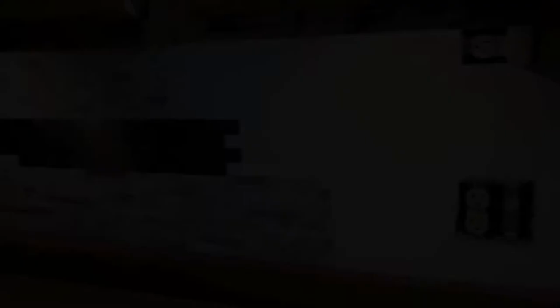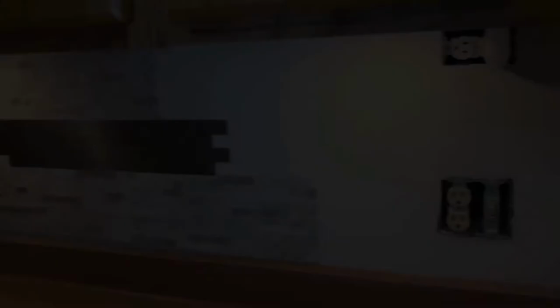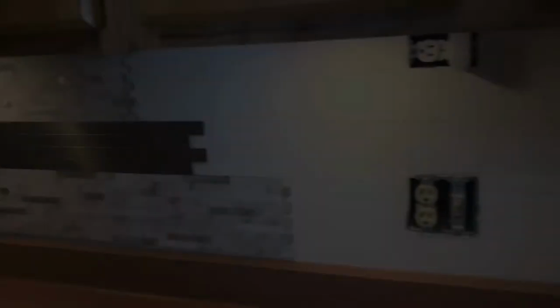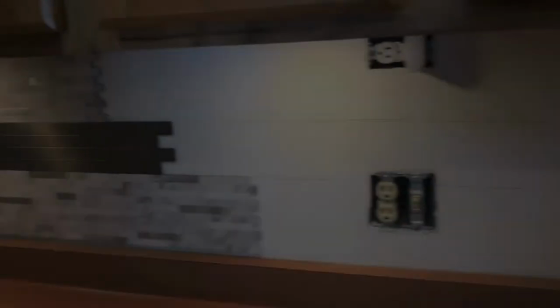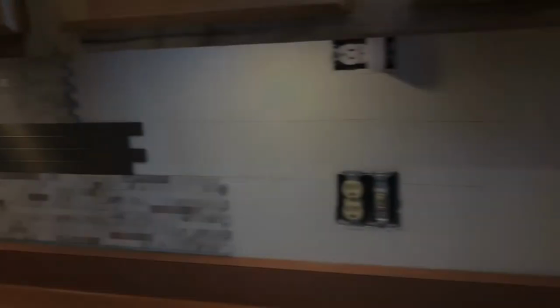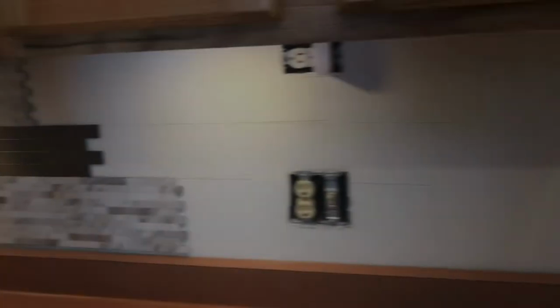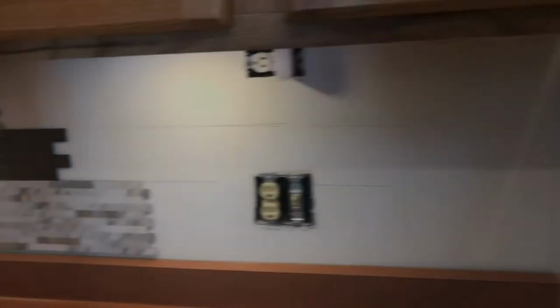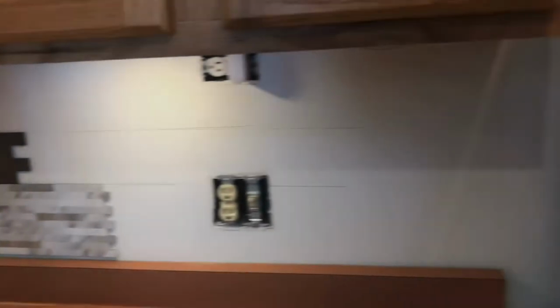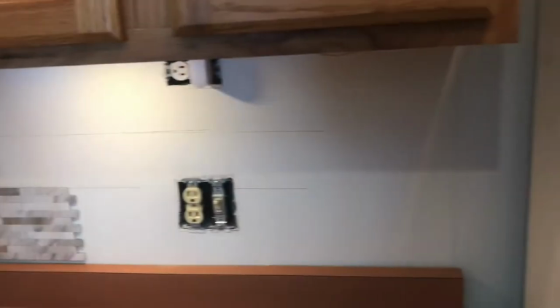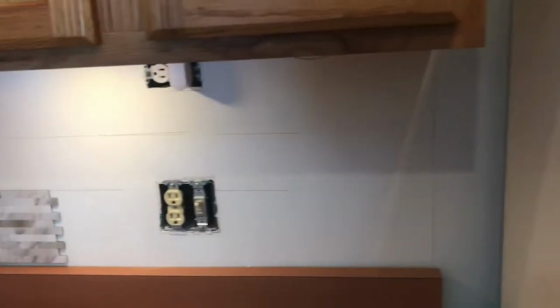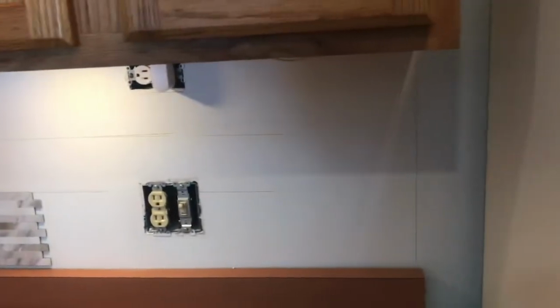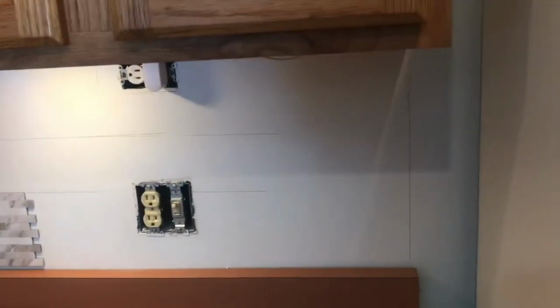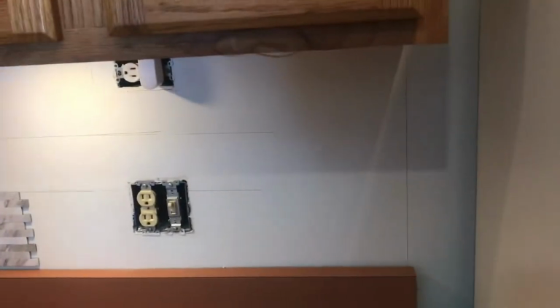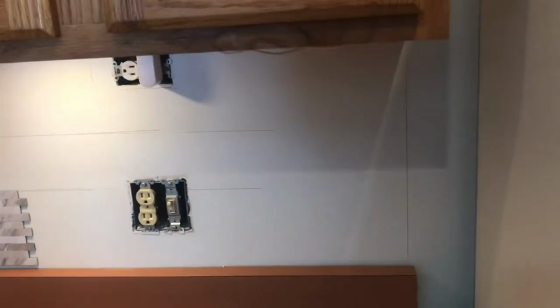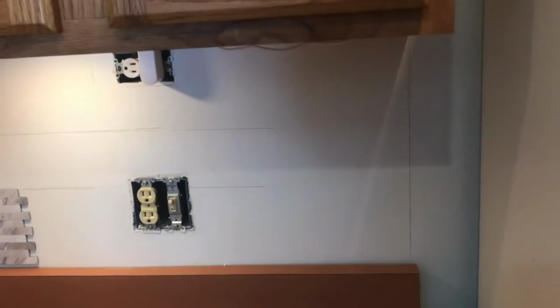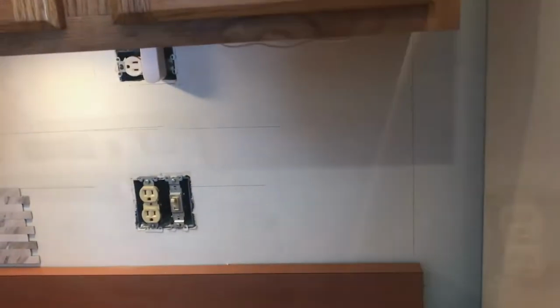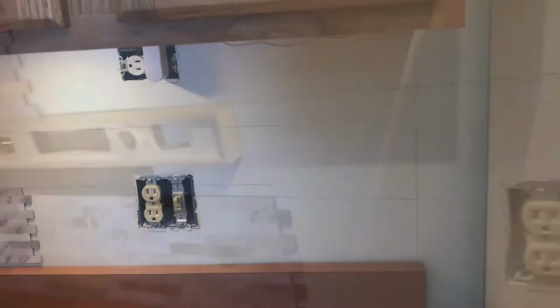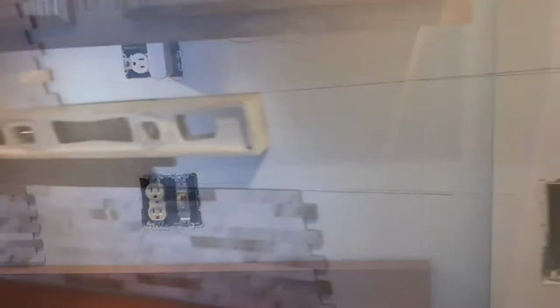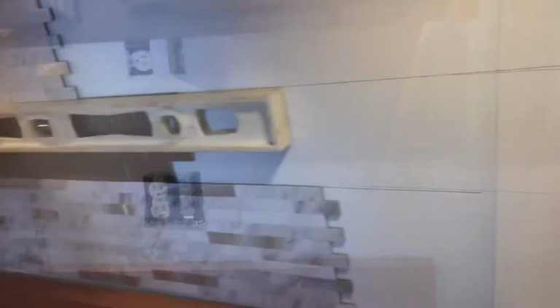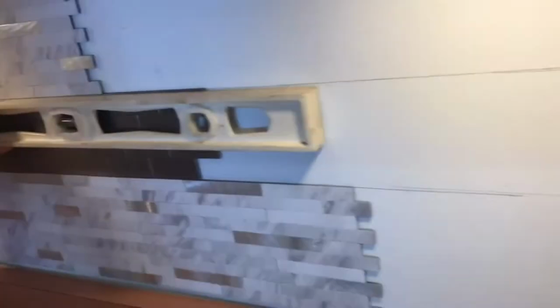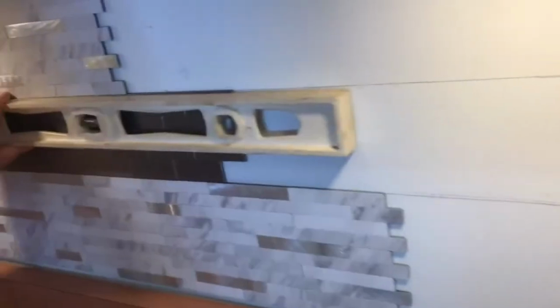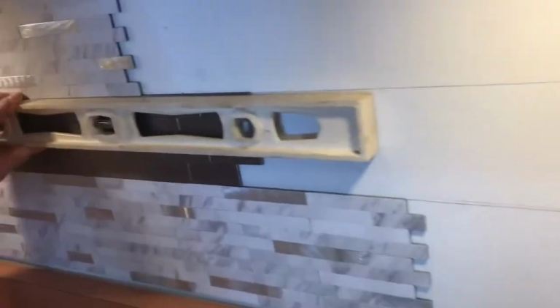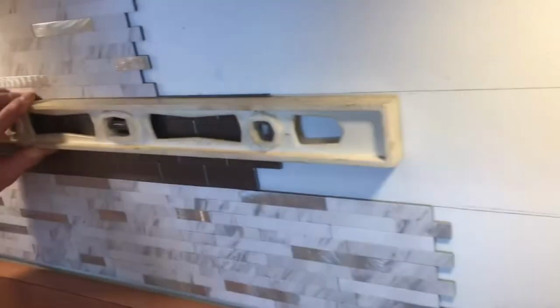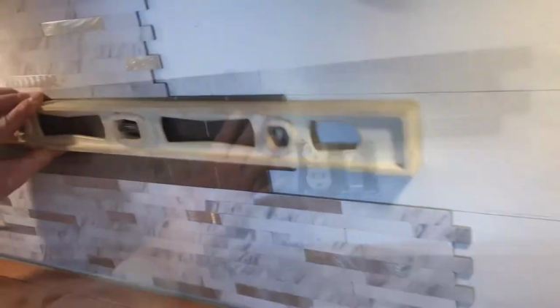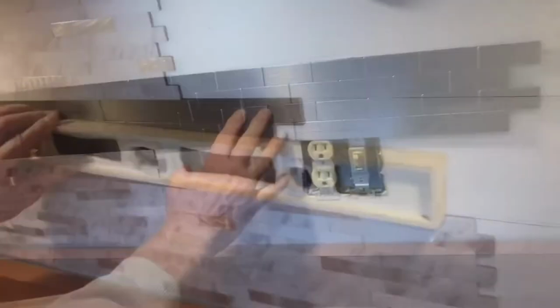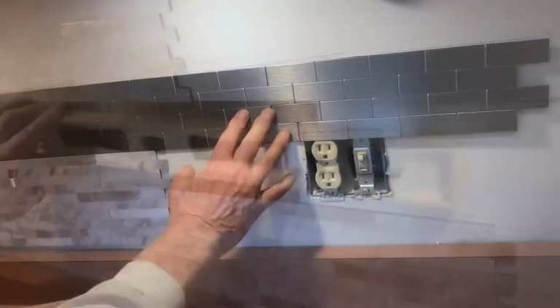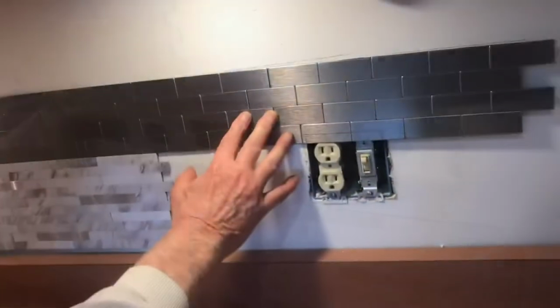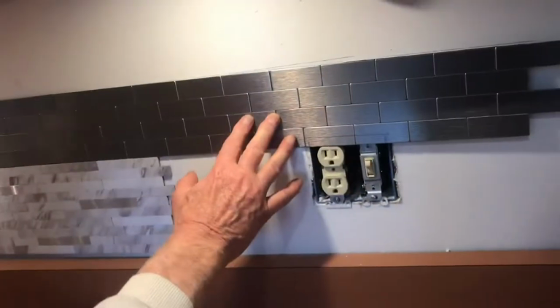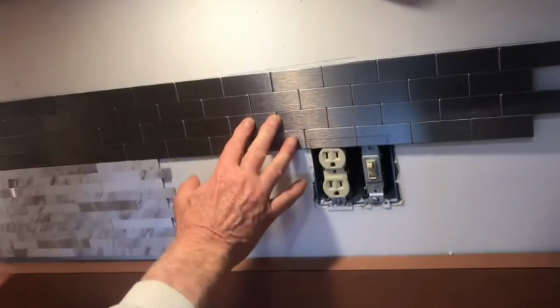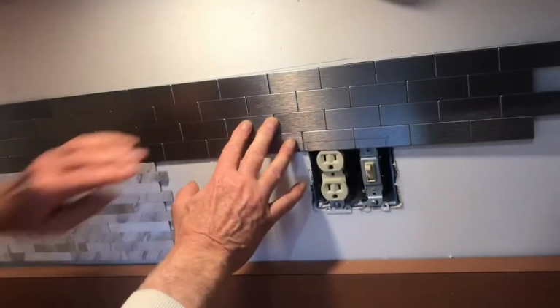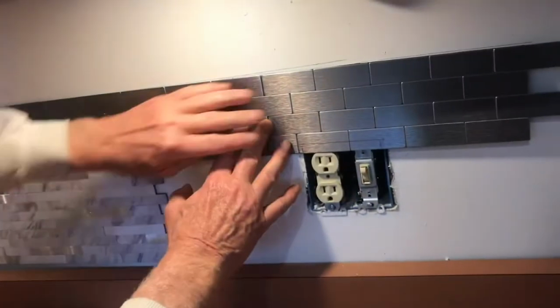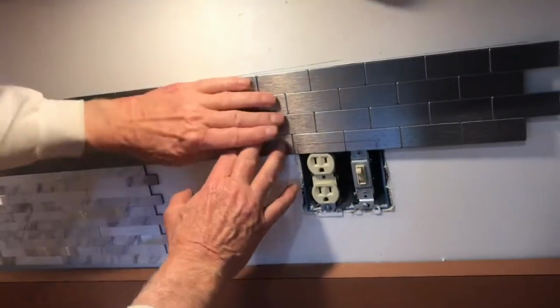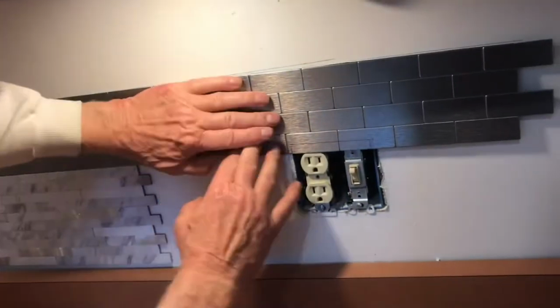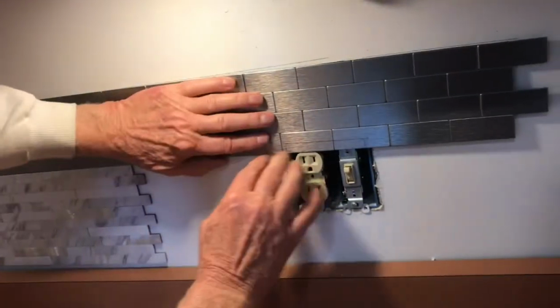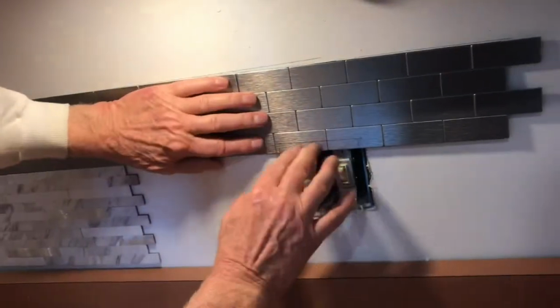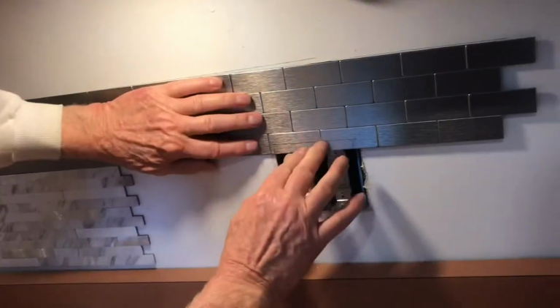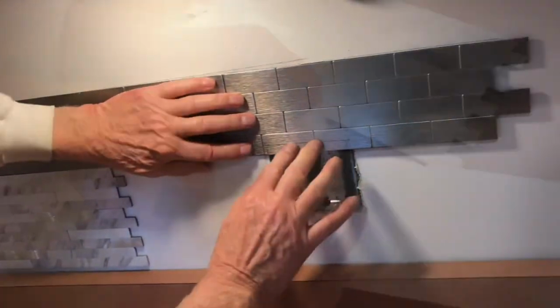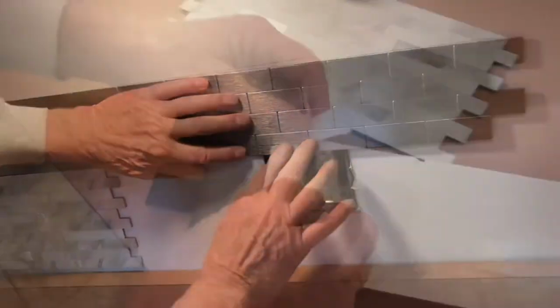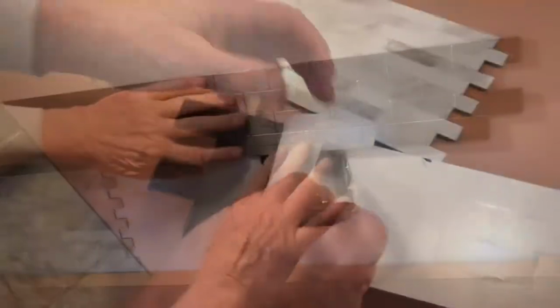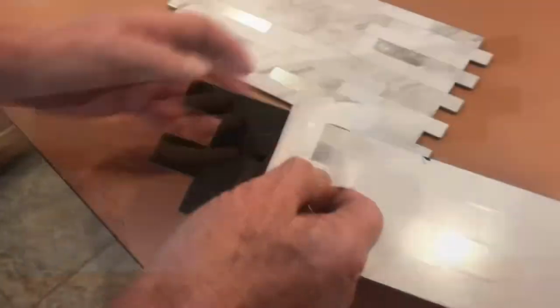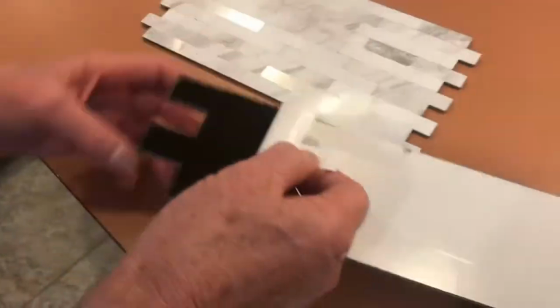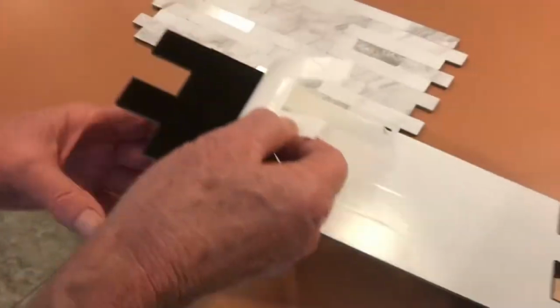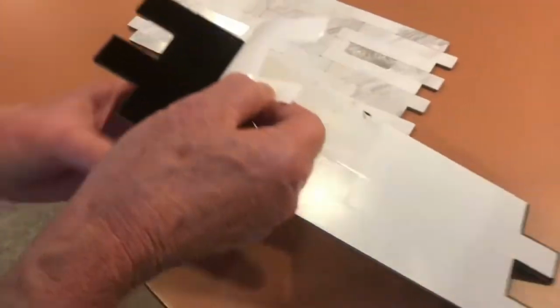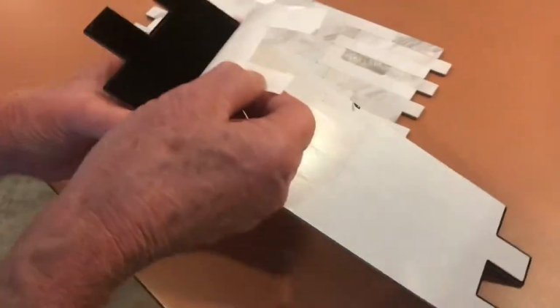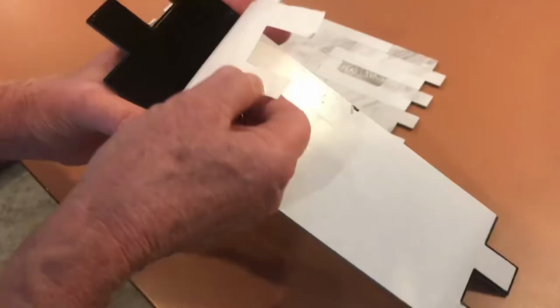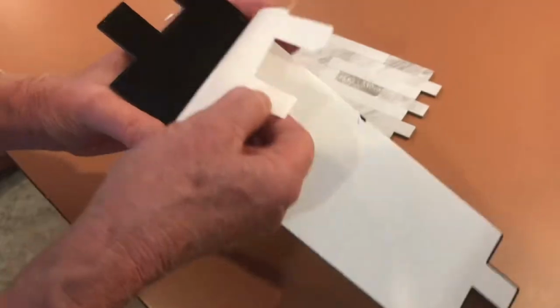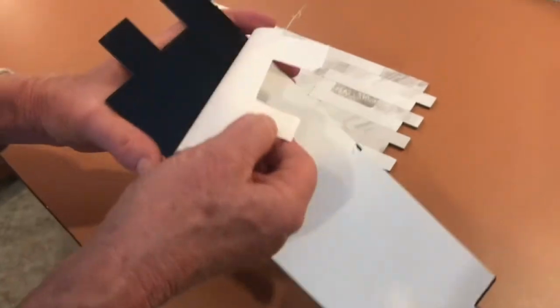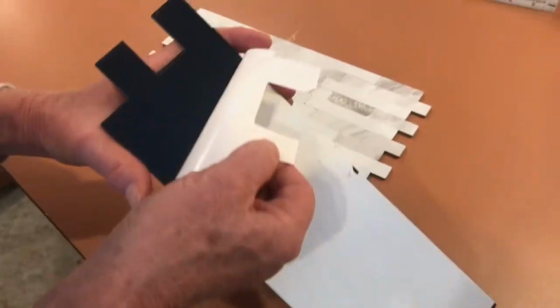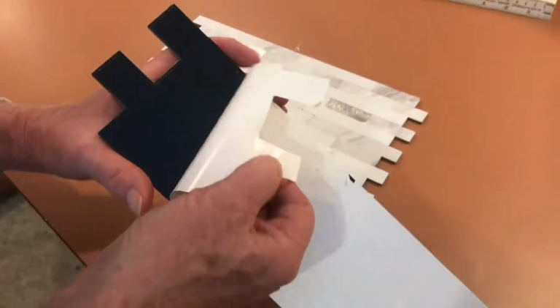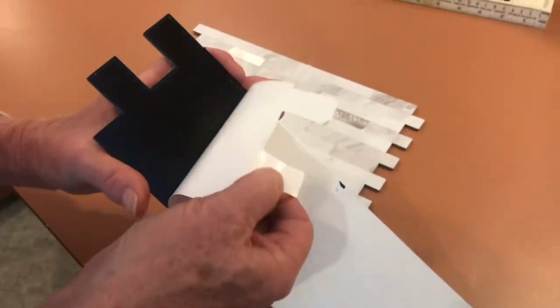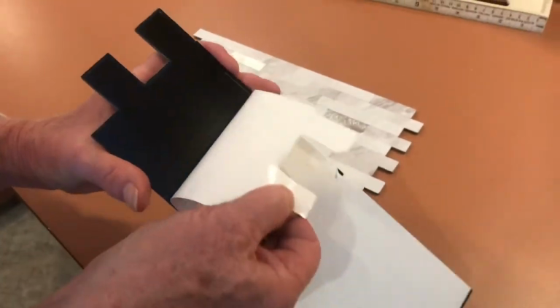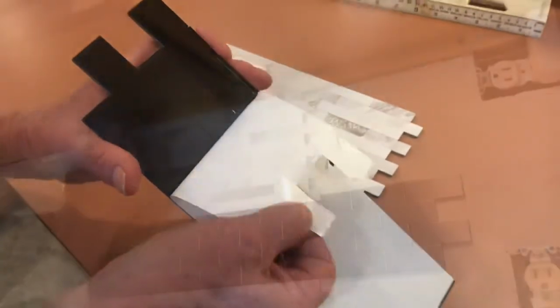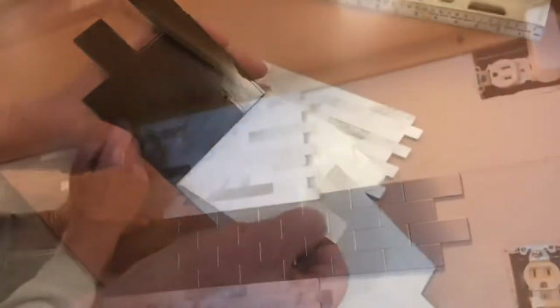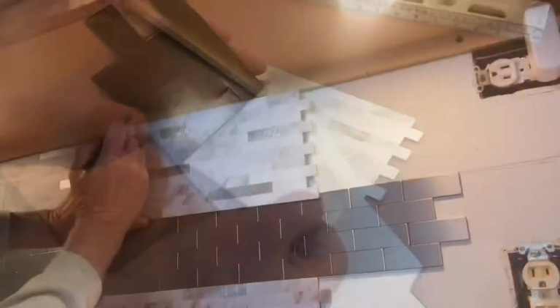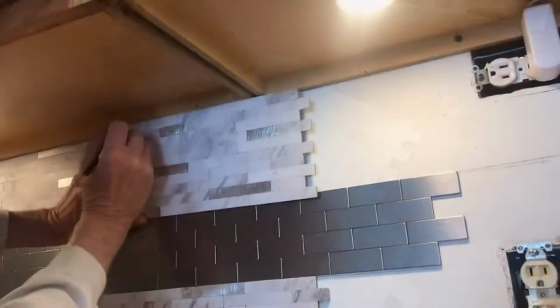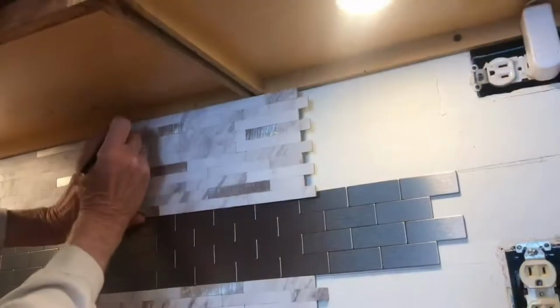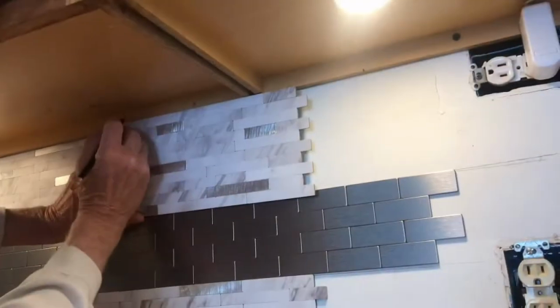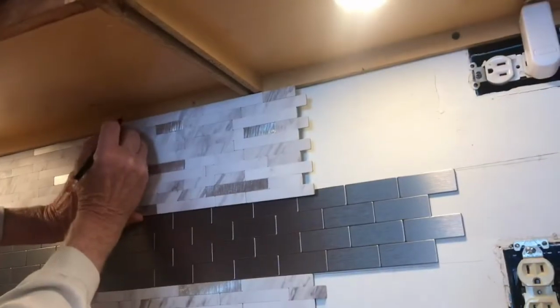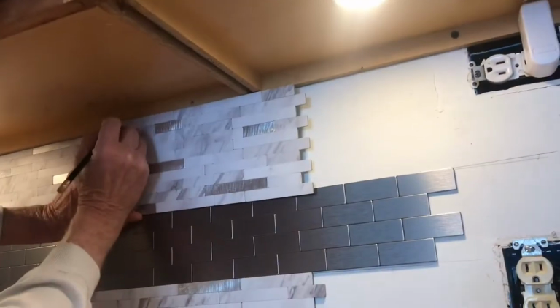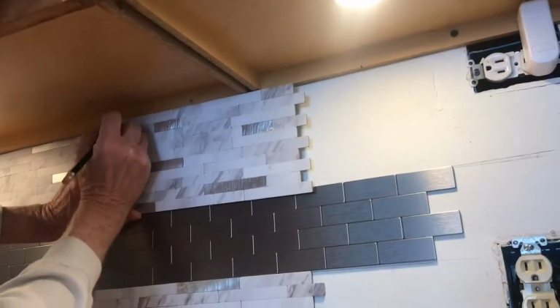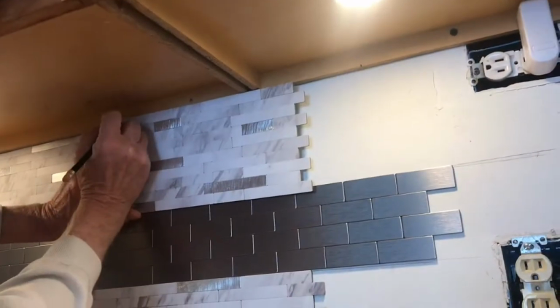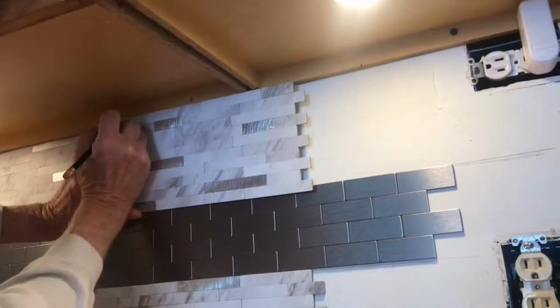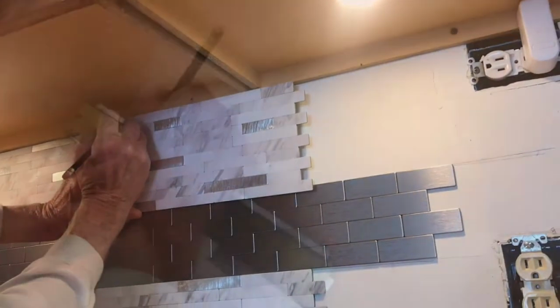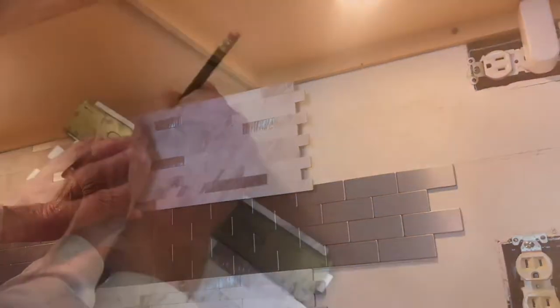This self-adhesive backsplash looks really nice but there's a learning curve to it. In this video I'll go through some tips that'll make your learning curve less.